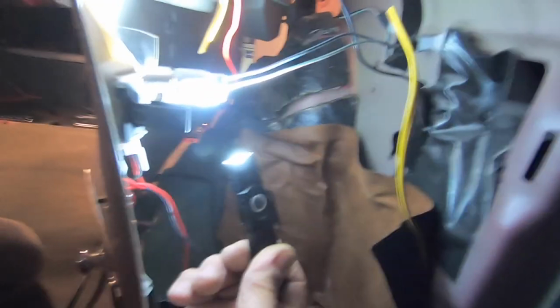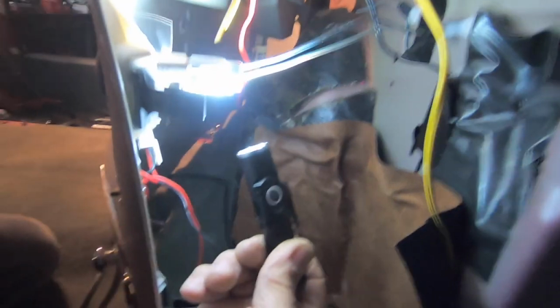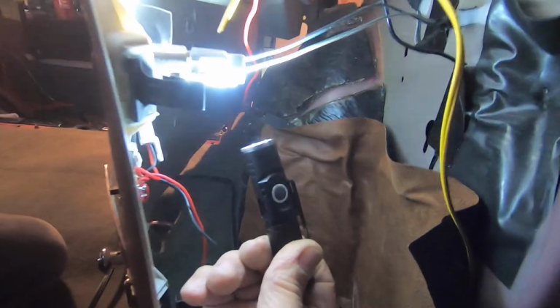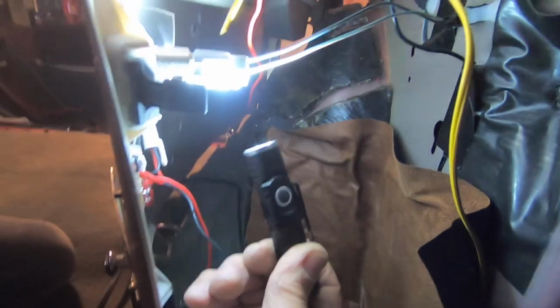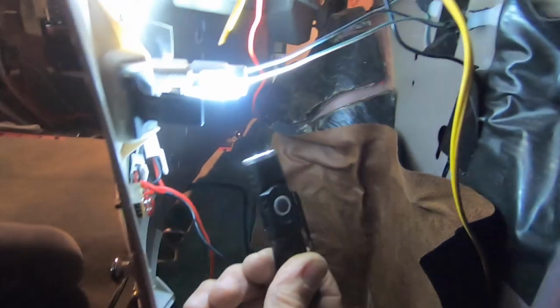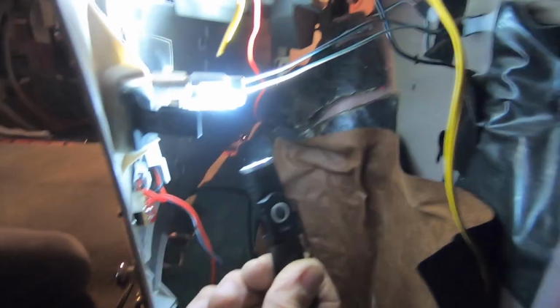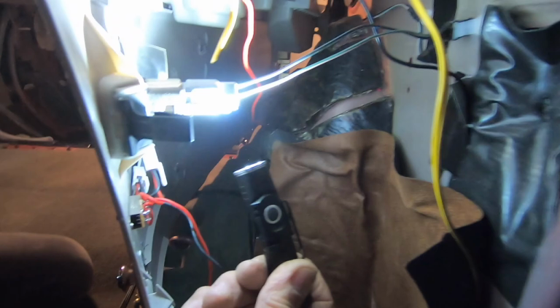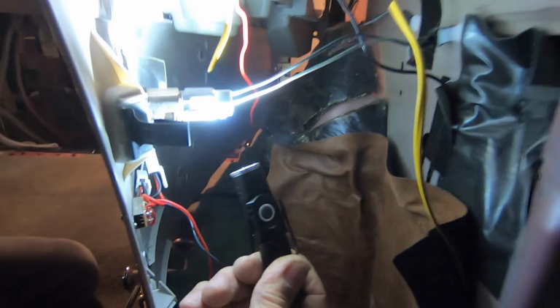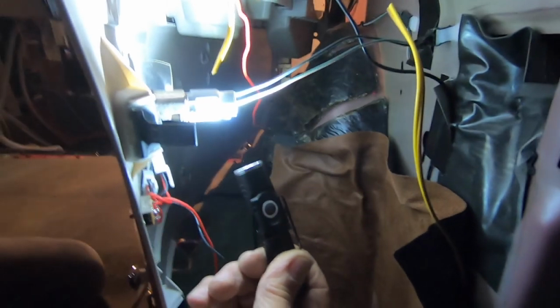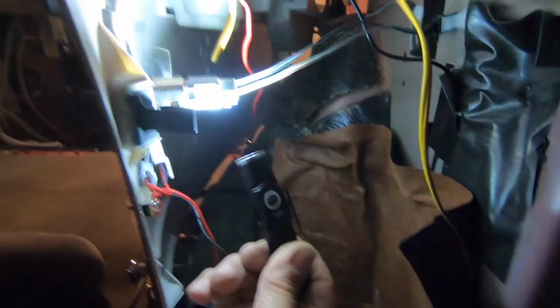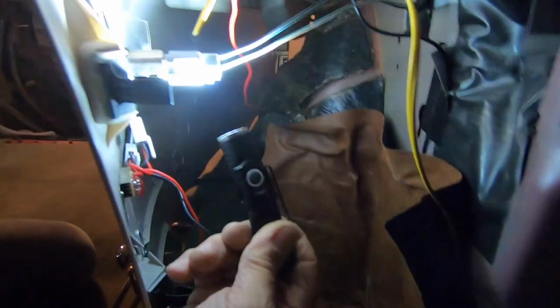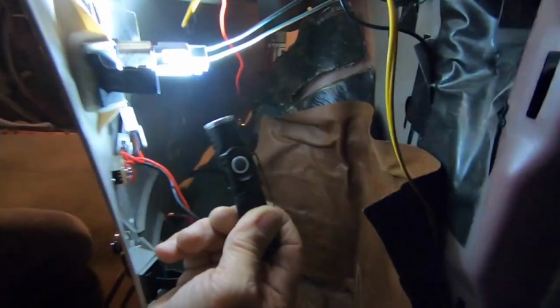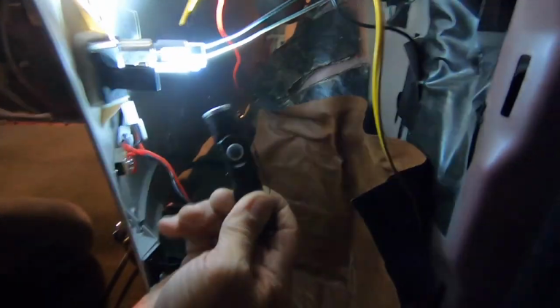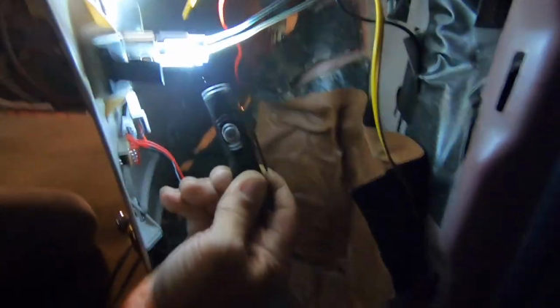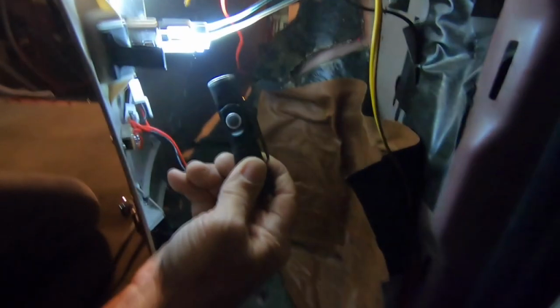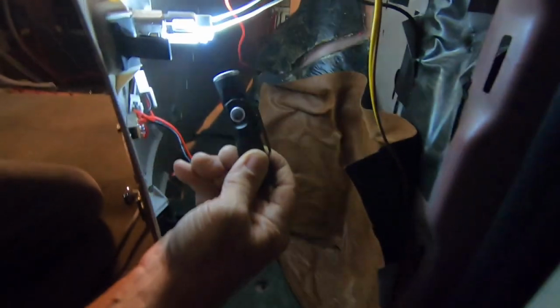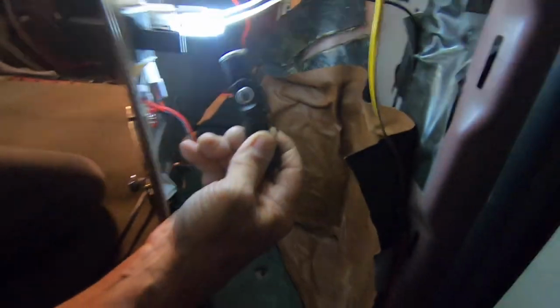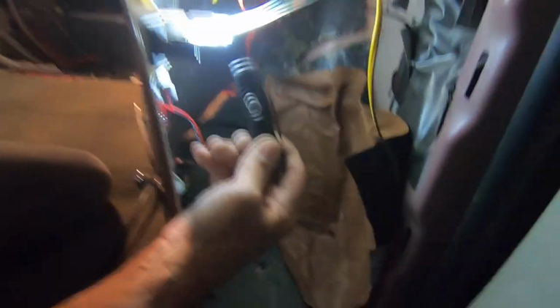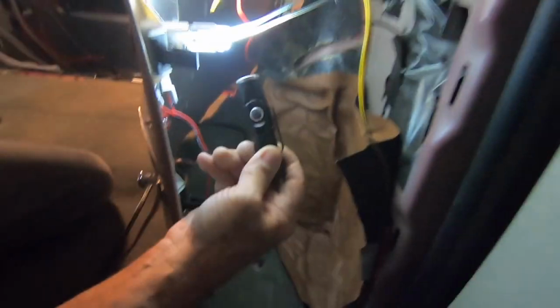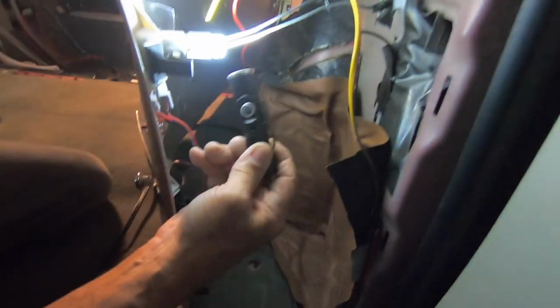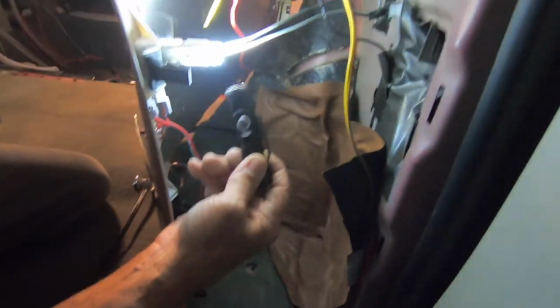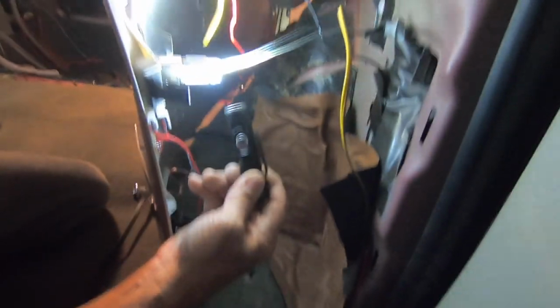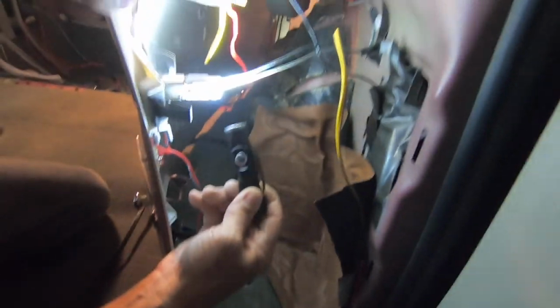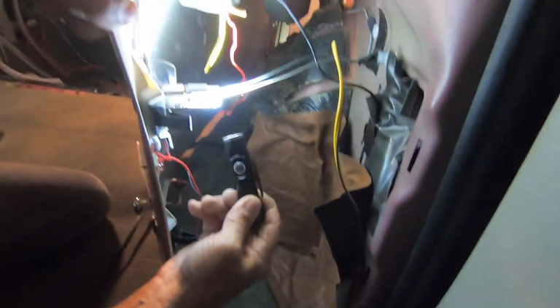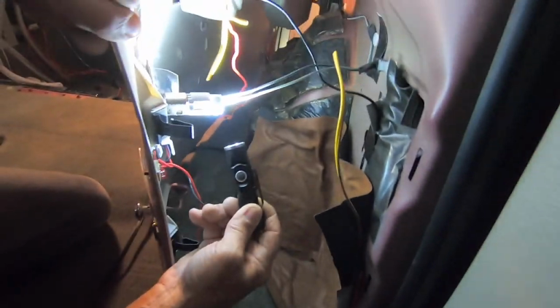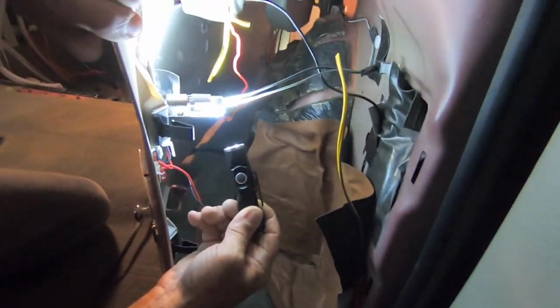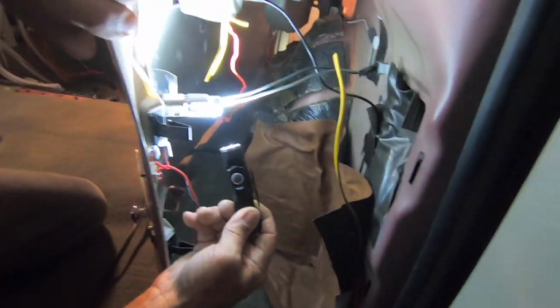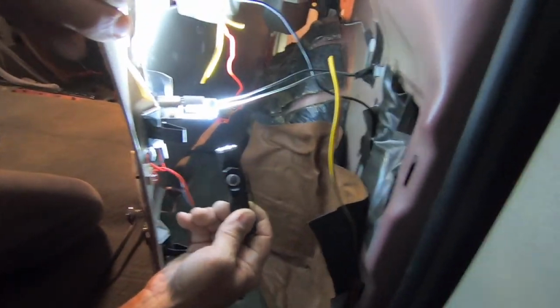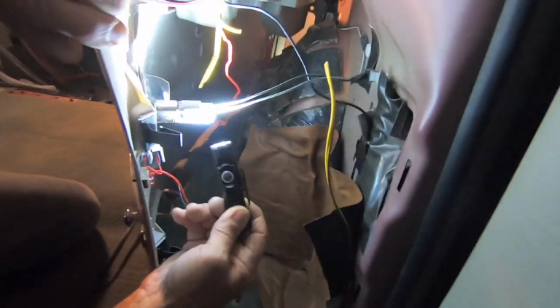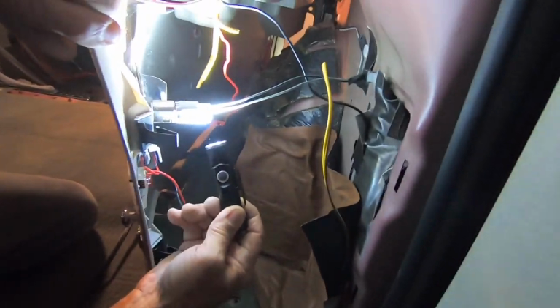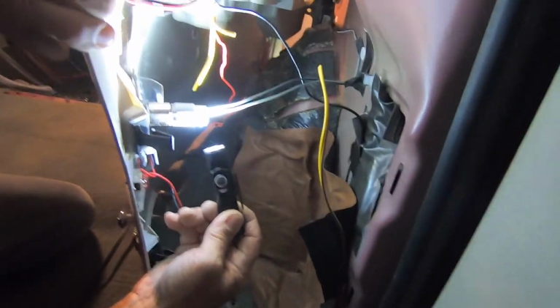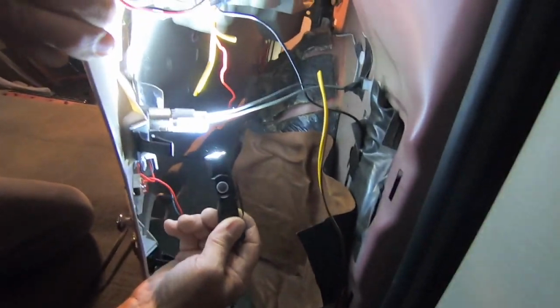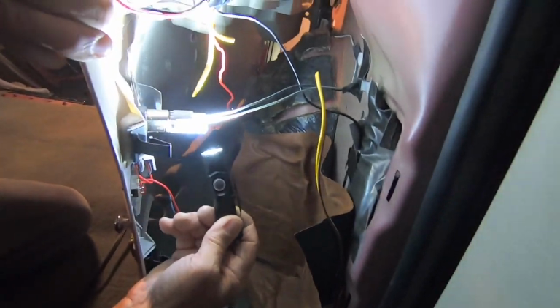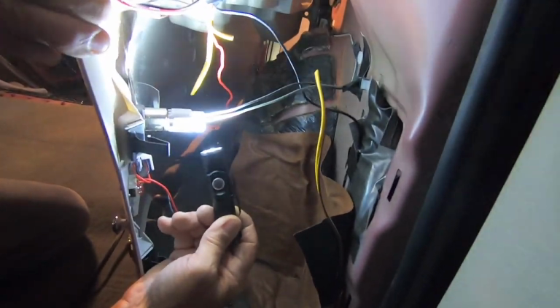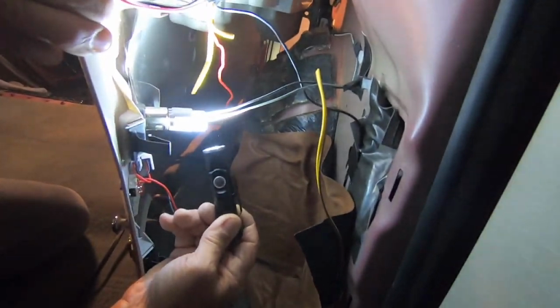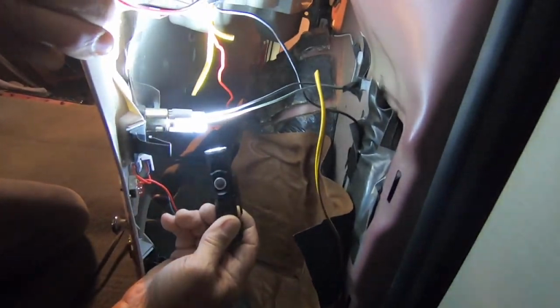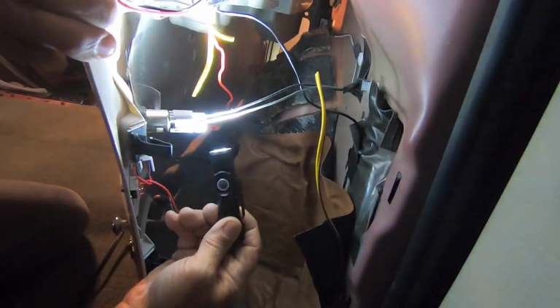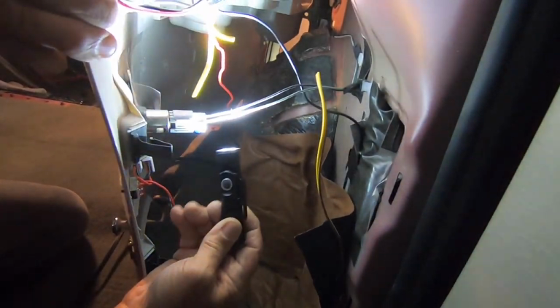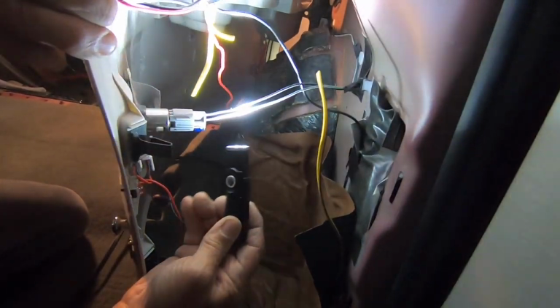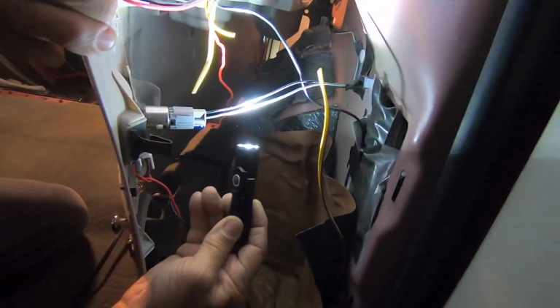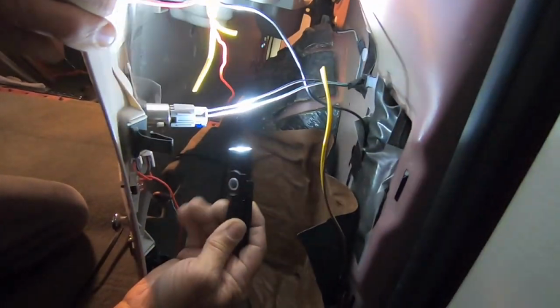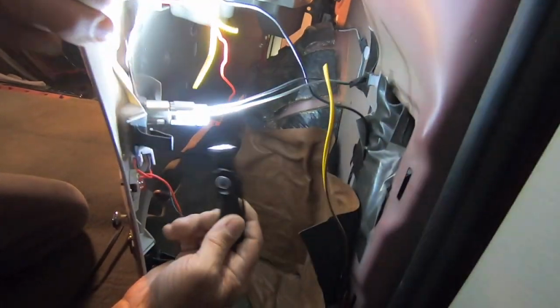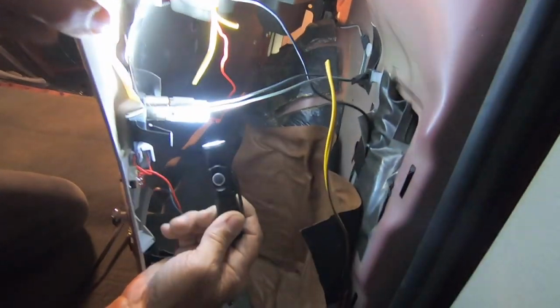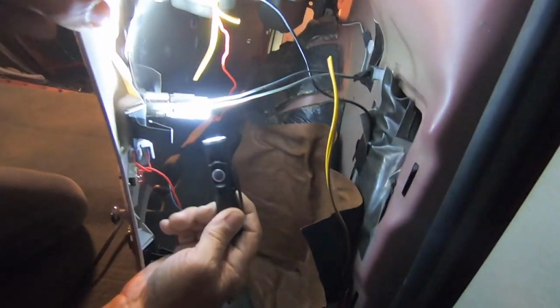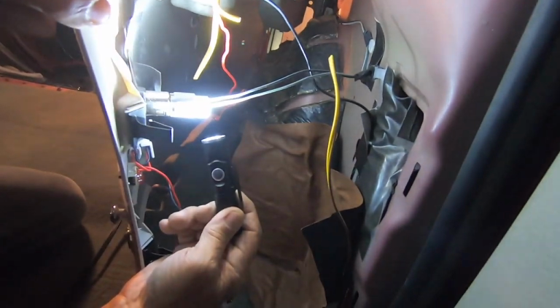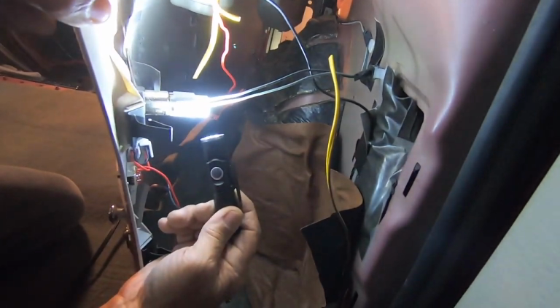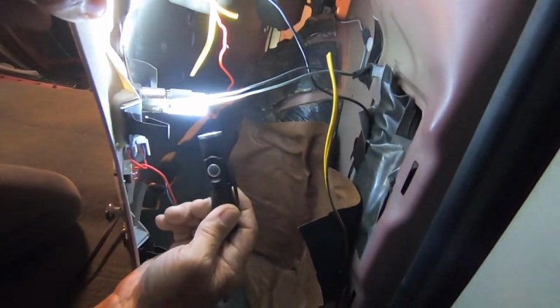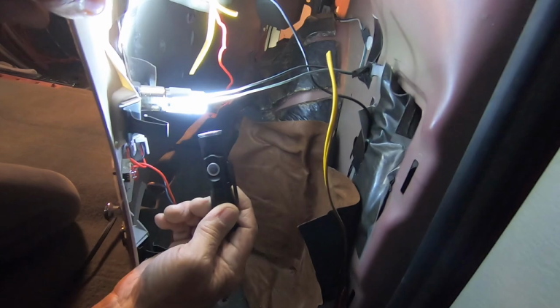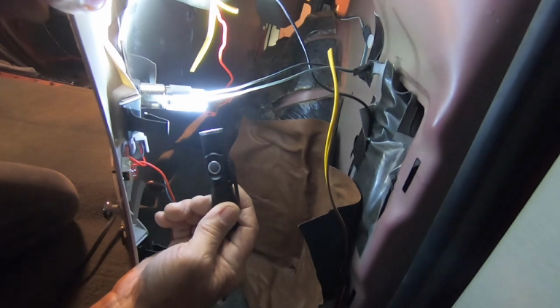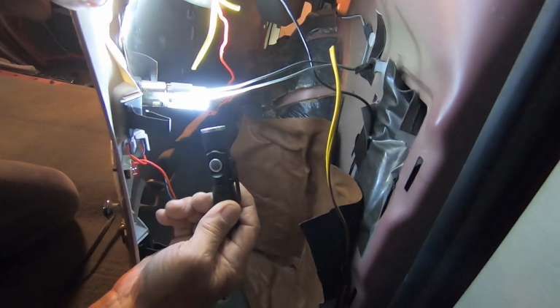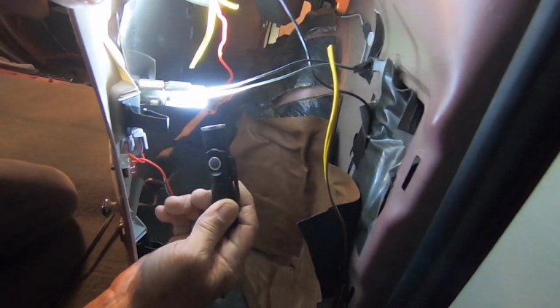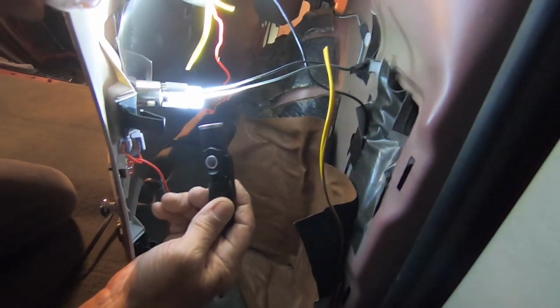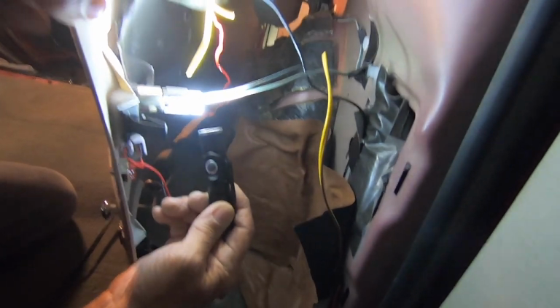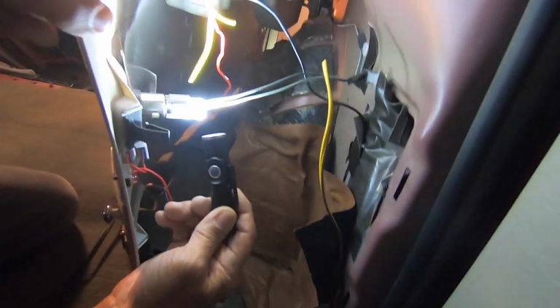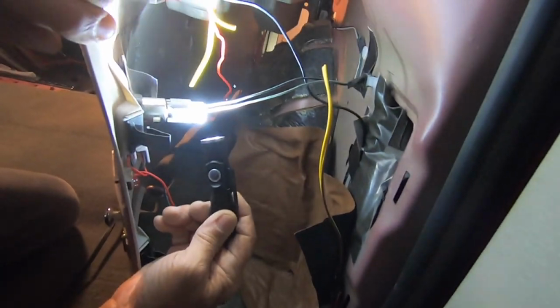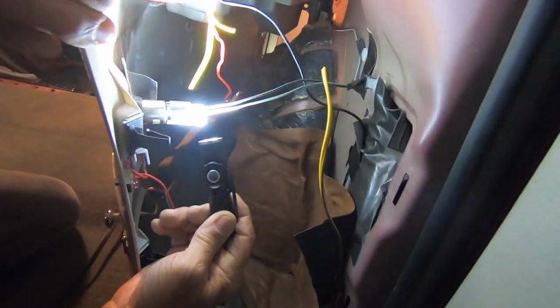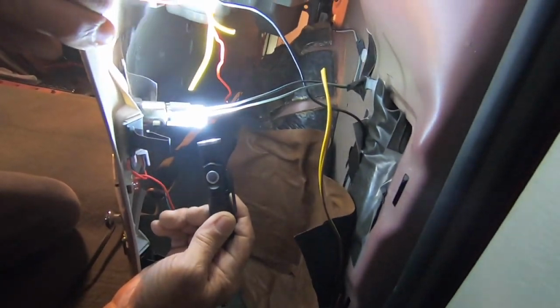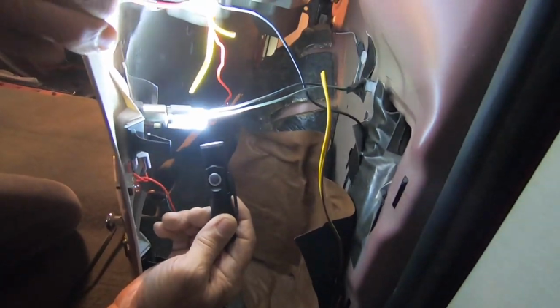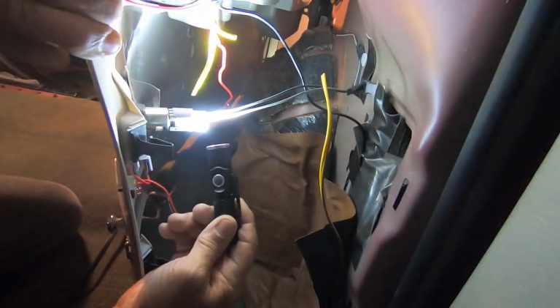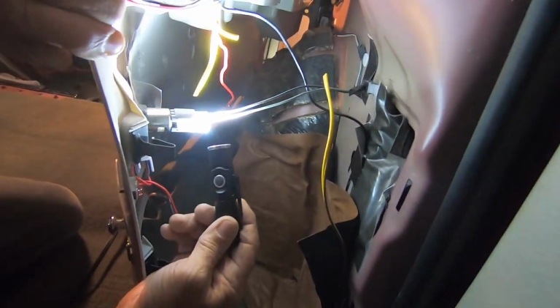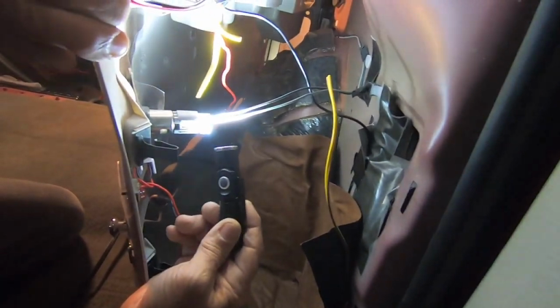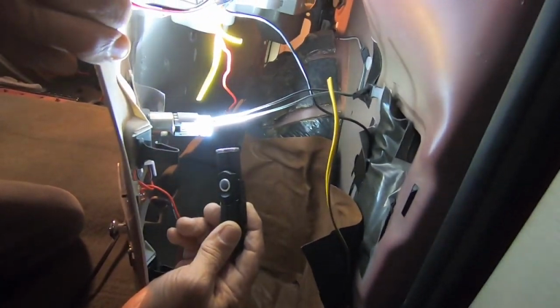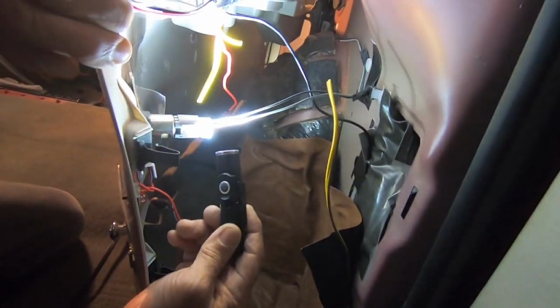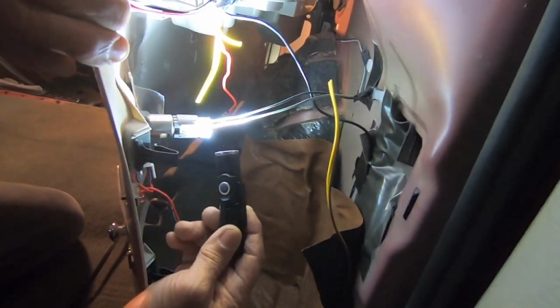Trying to unhook this plug but I'm not able to flip the plug over and see how the connector is working, so I'm going to try to take the plastic loose.